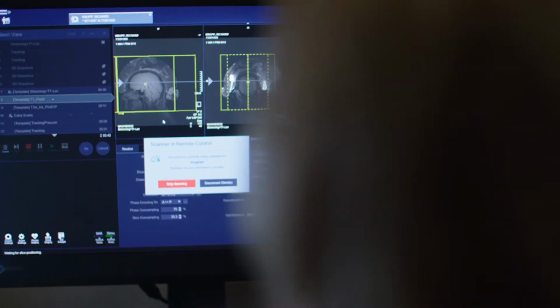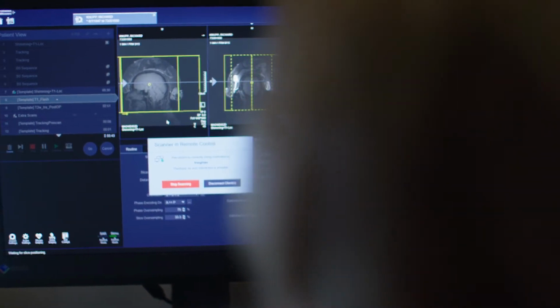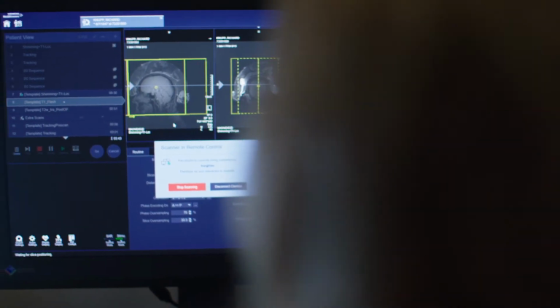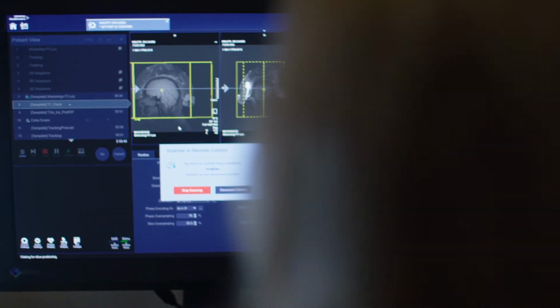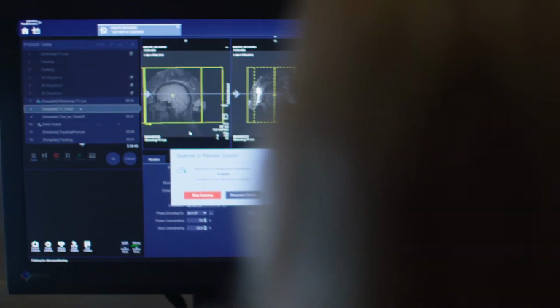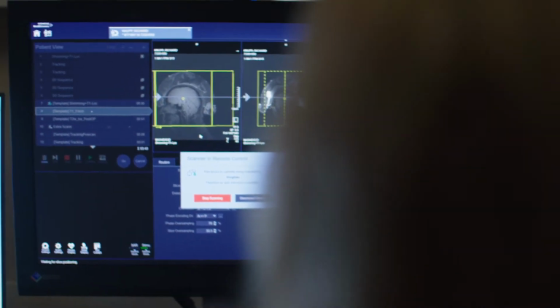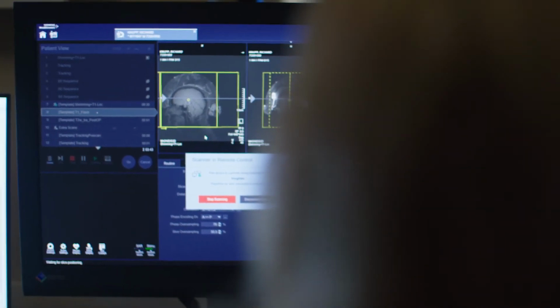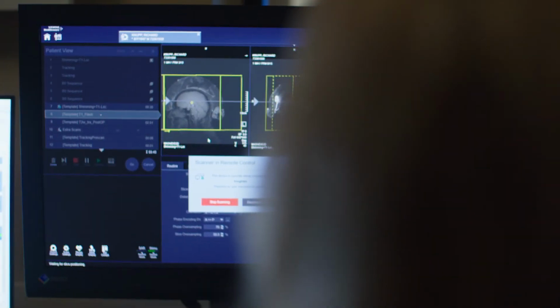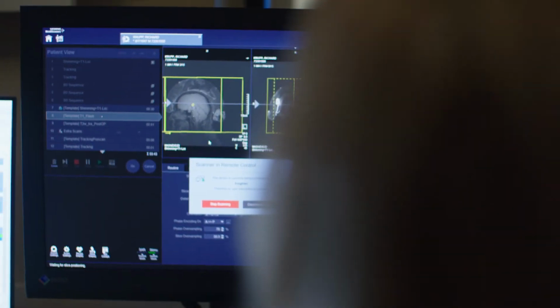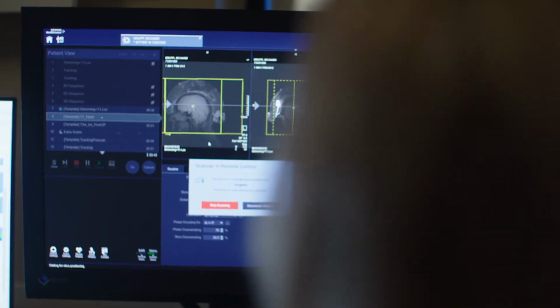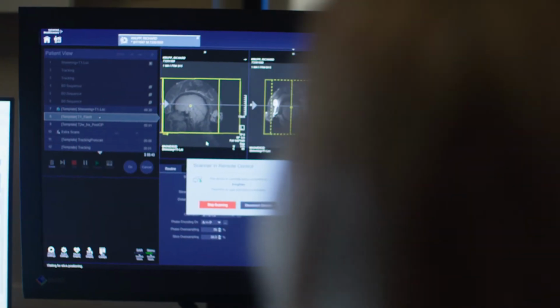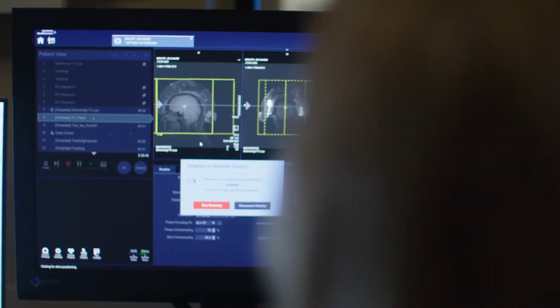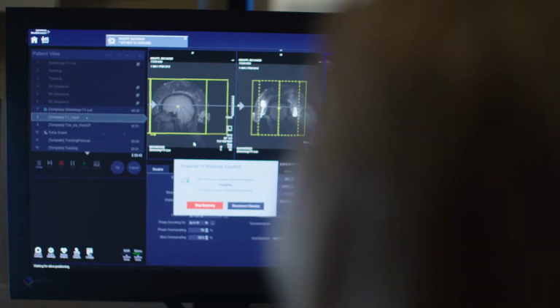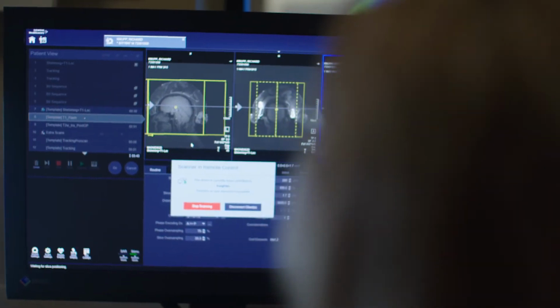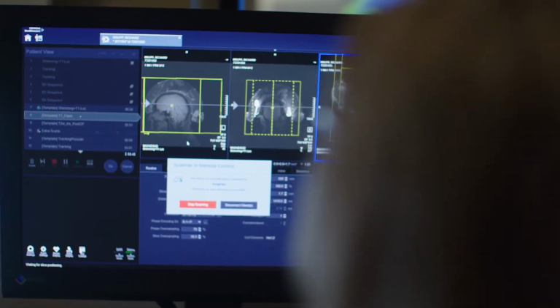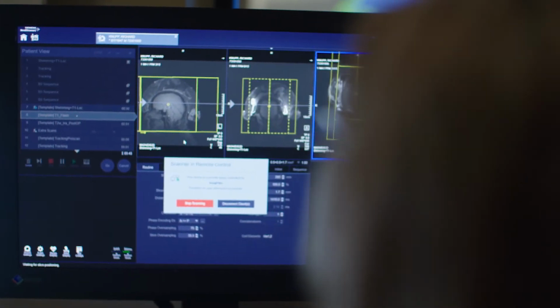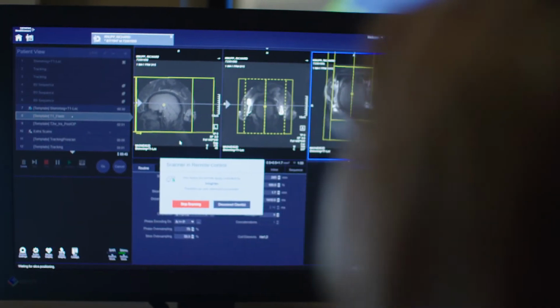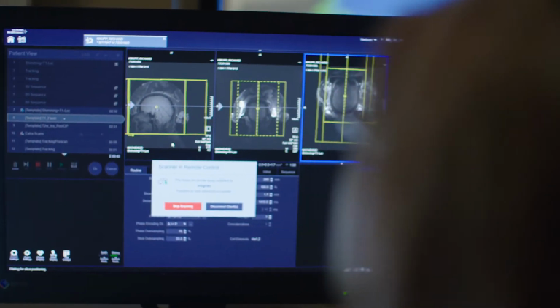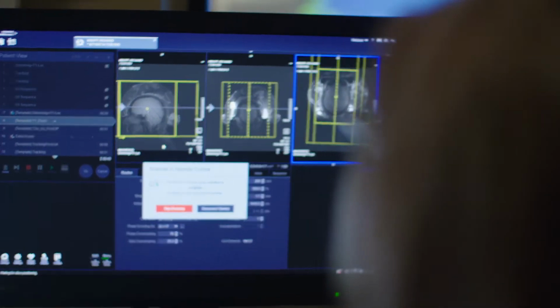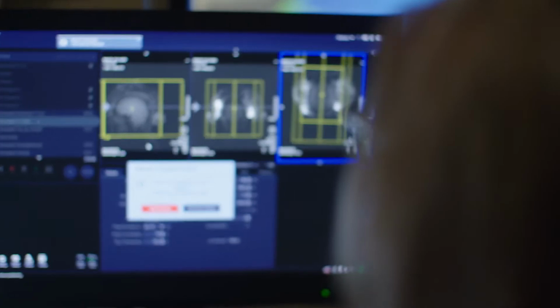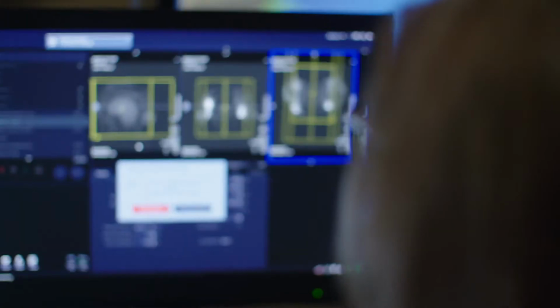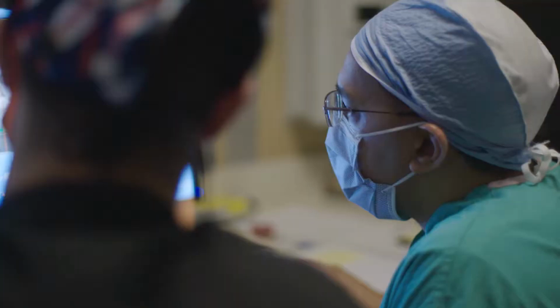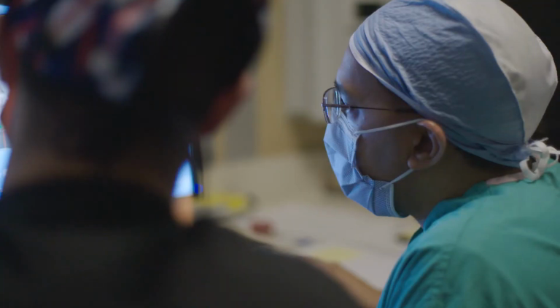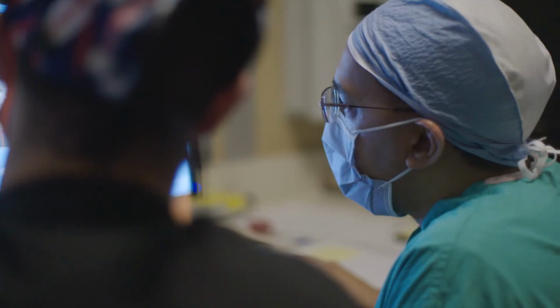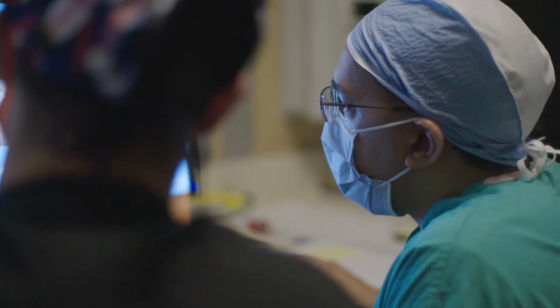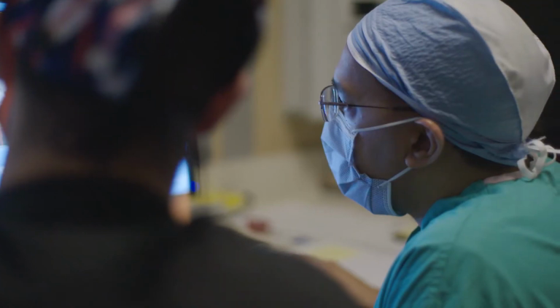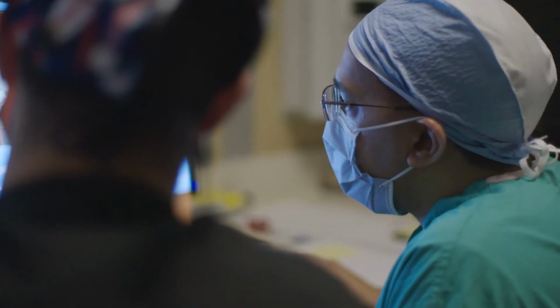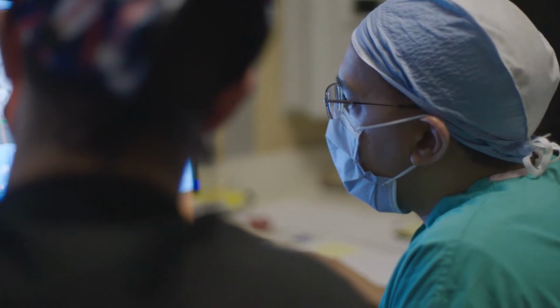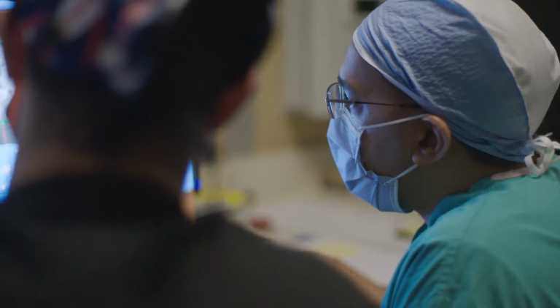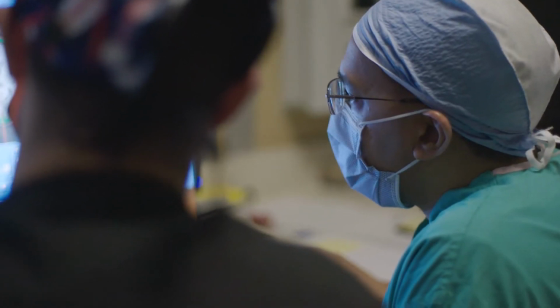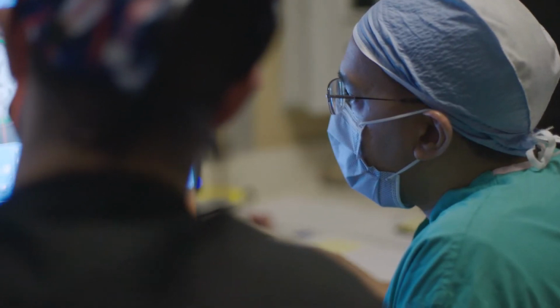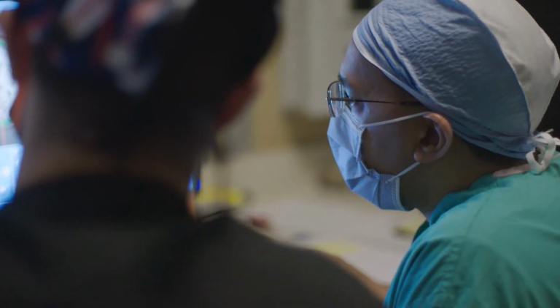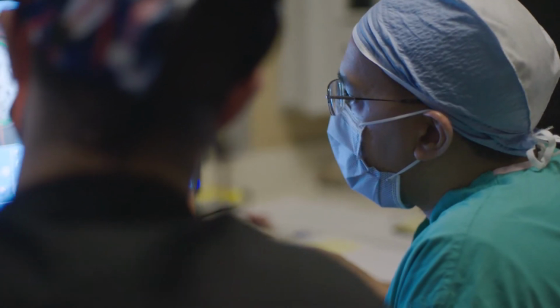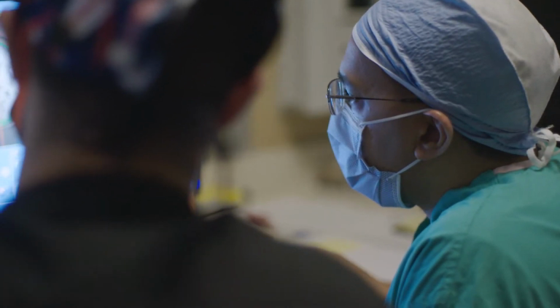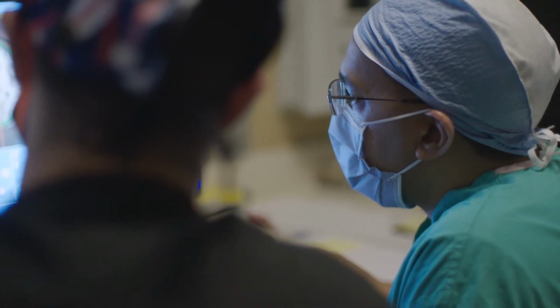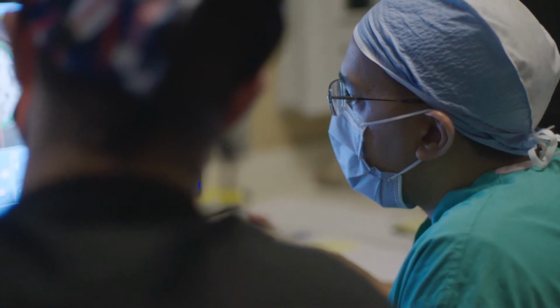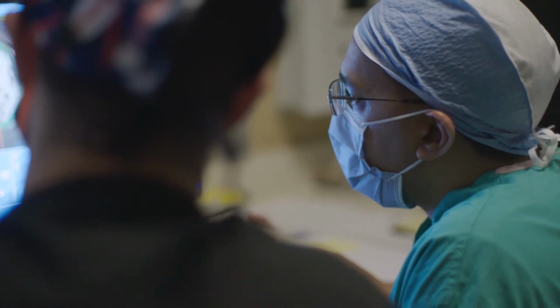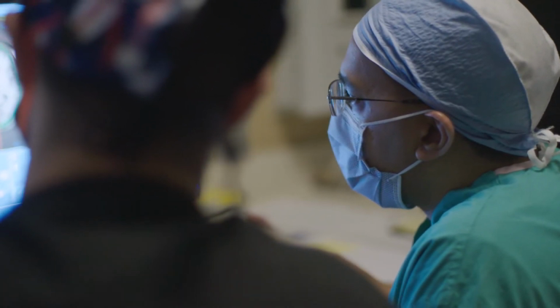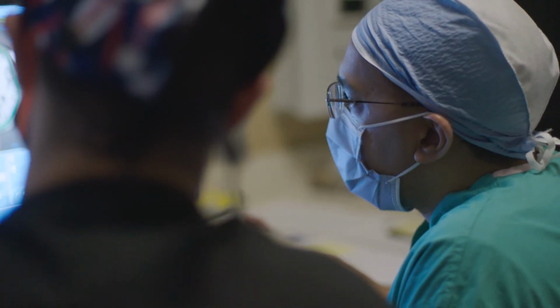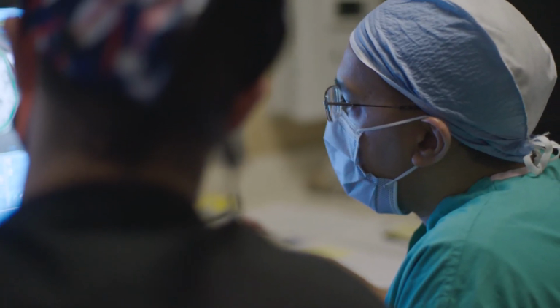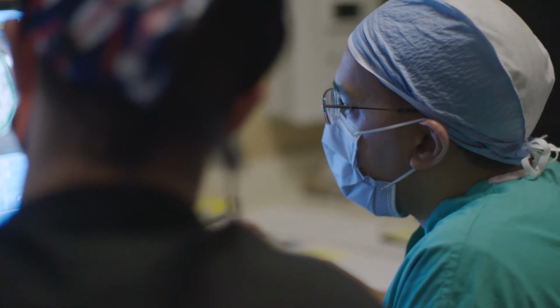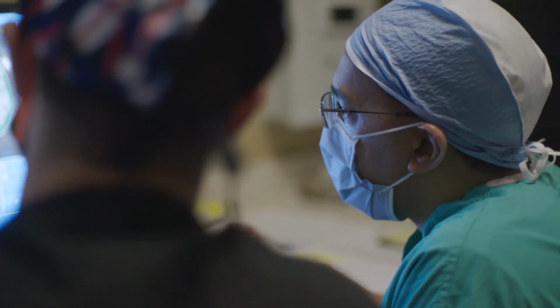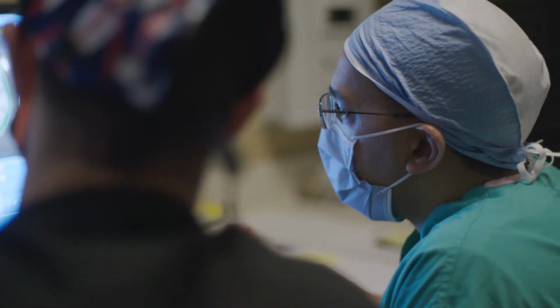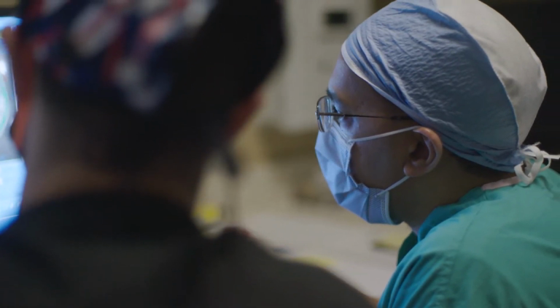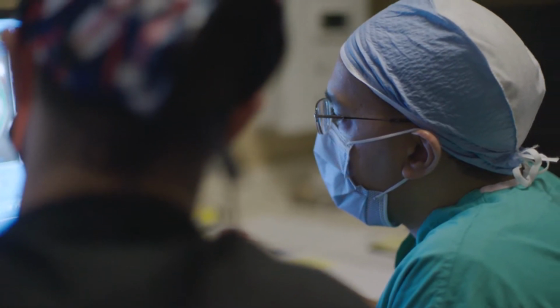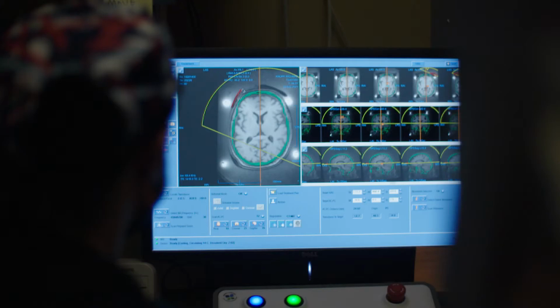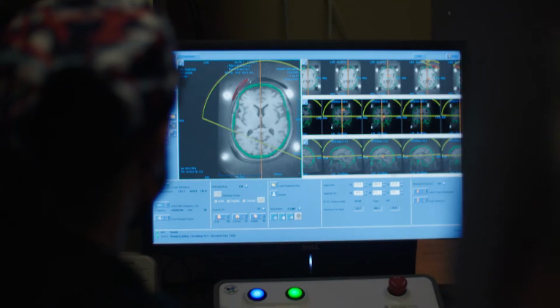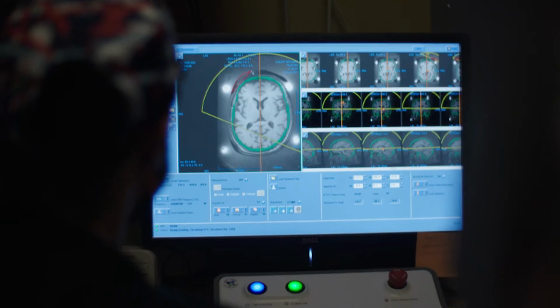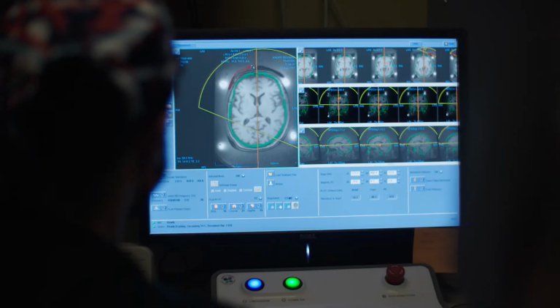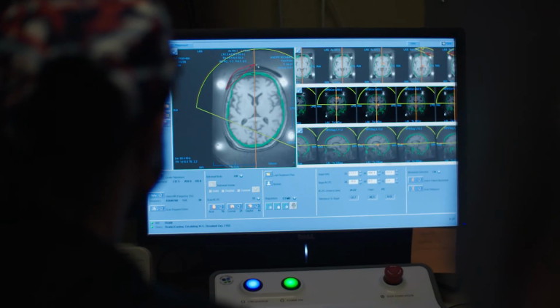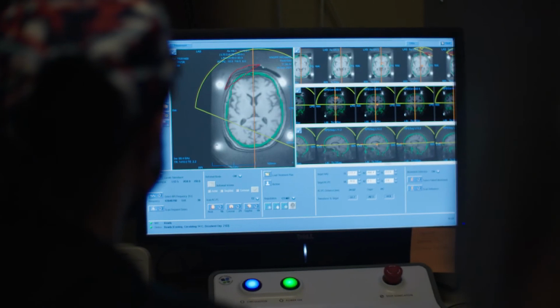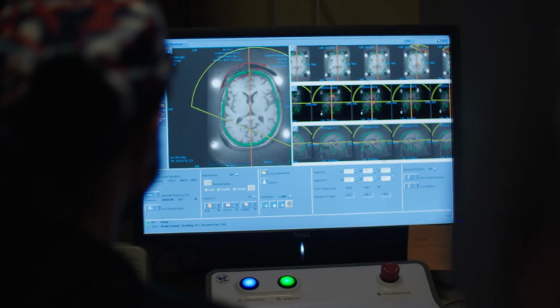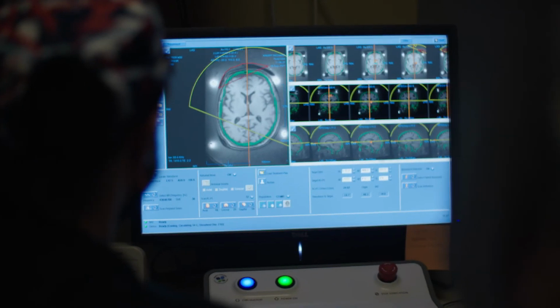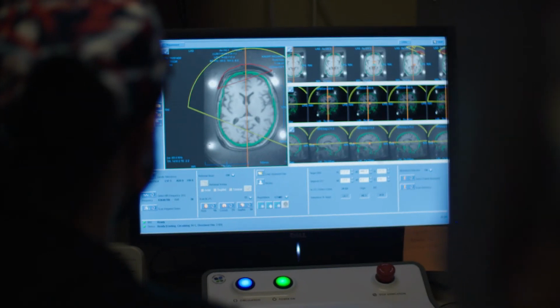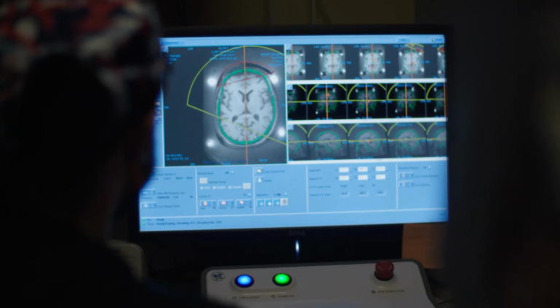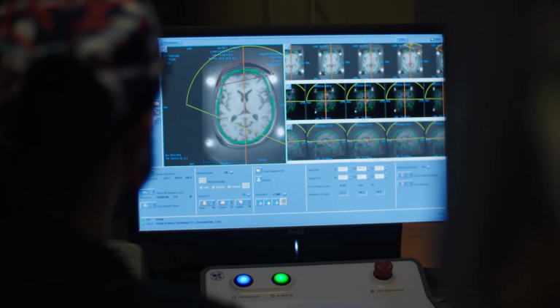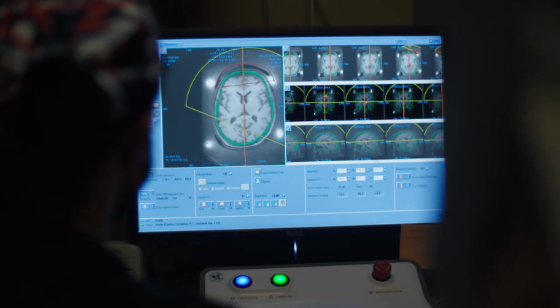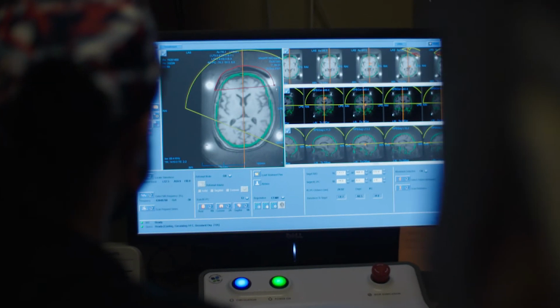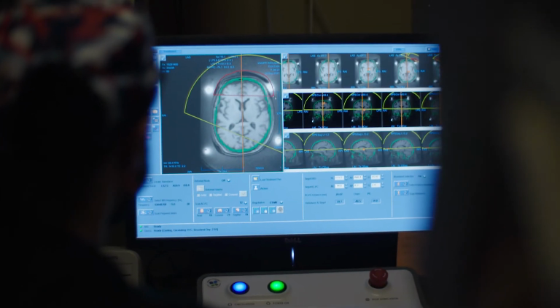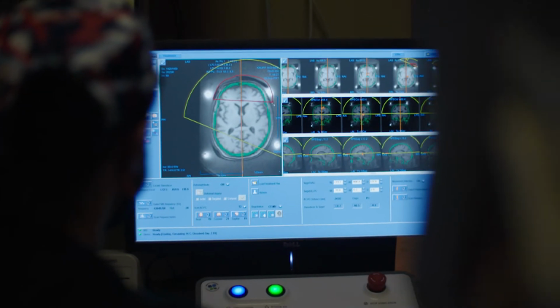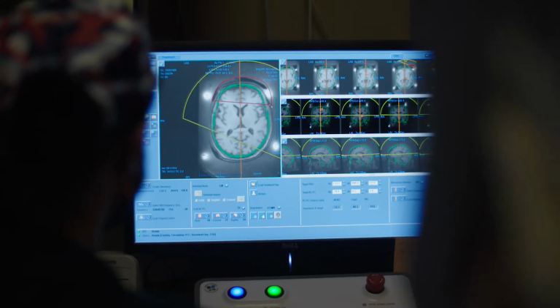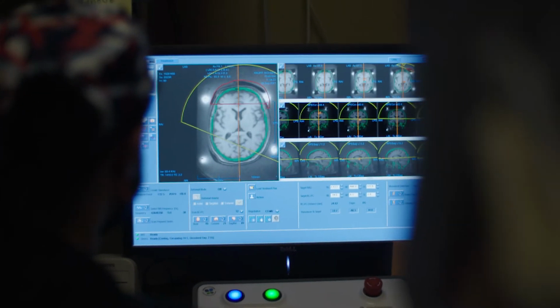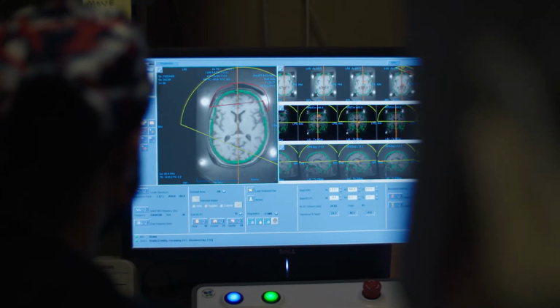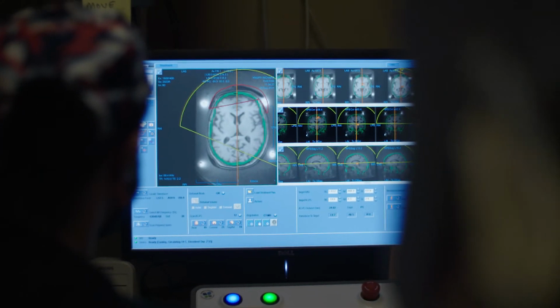This technology allows us to very precisely ablate a small tiny focus in the brain that's part of the tremor circuit.